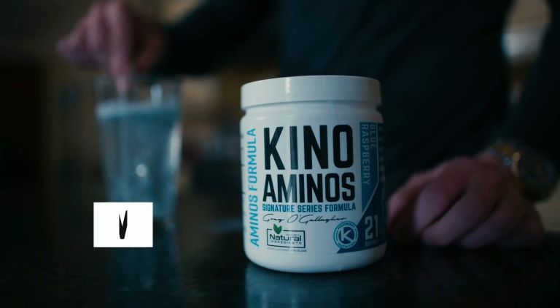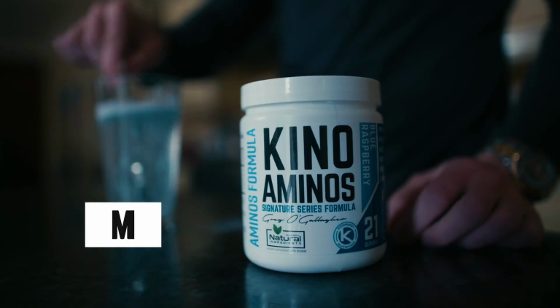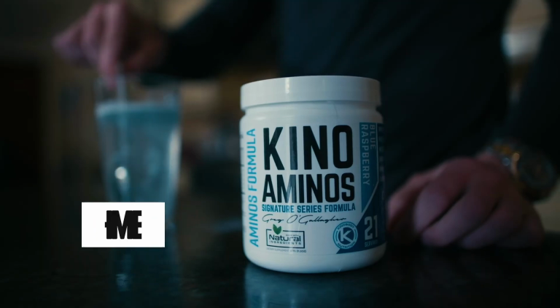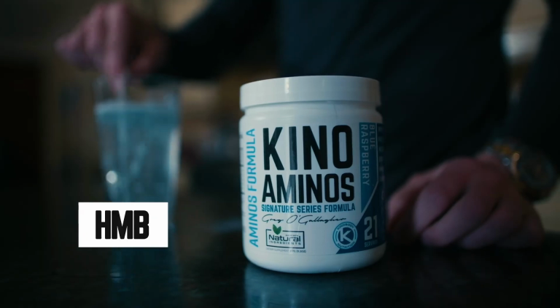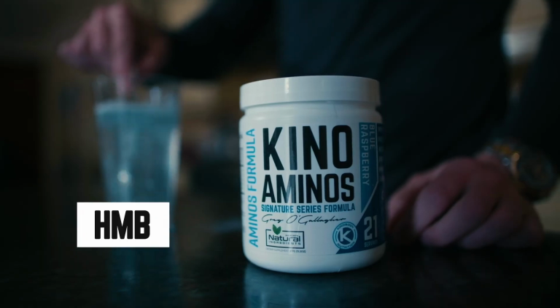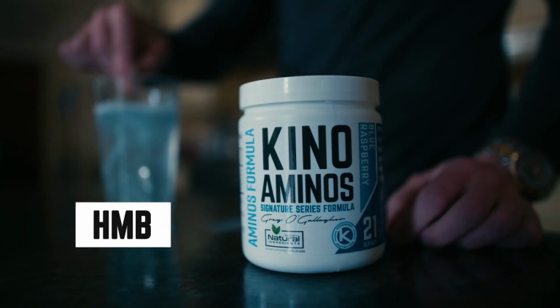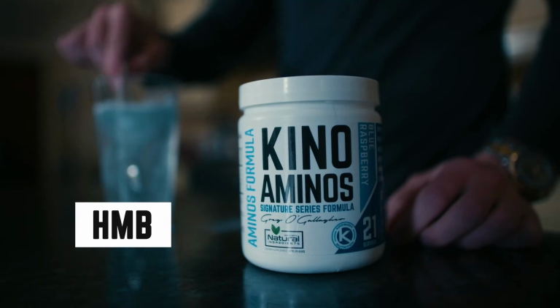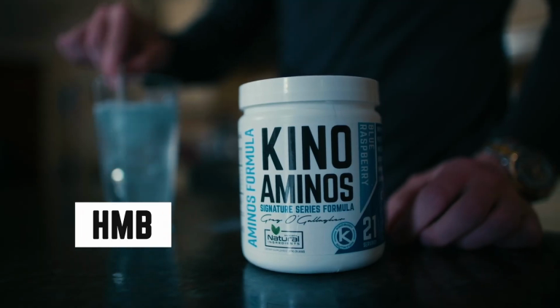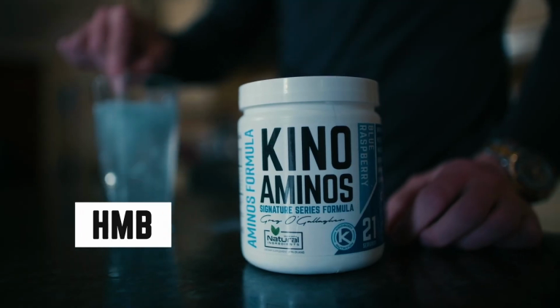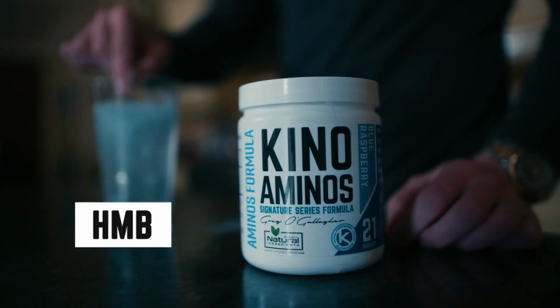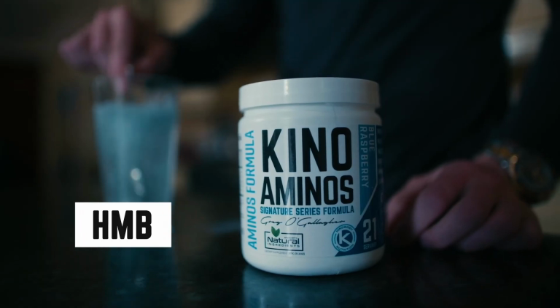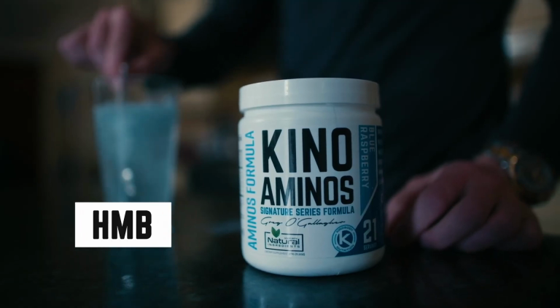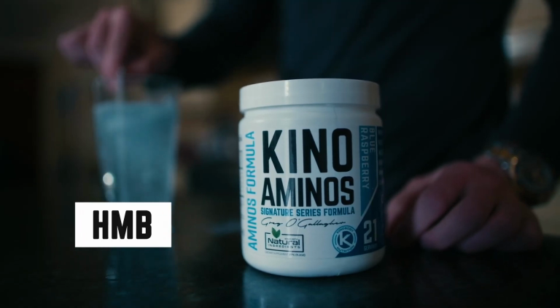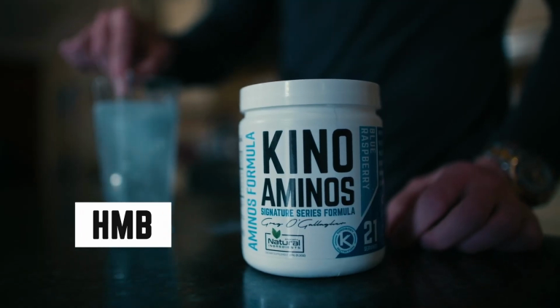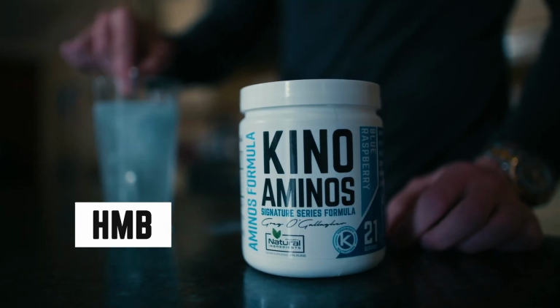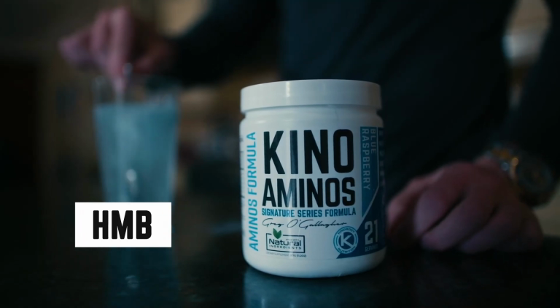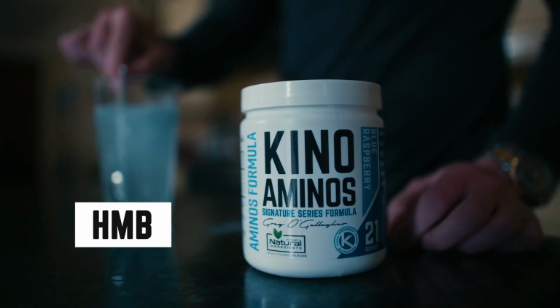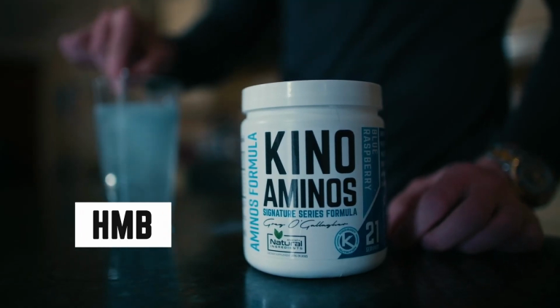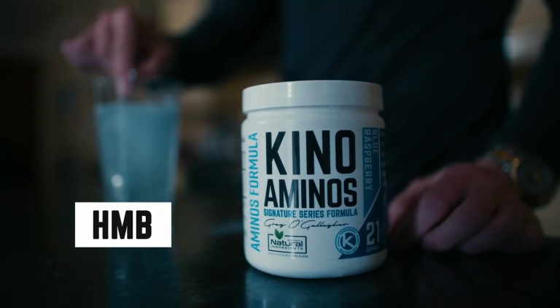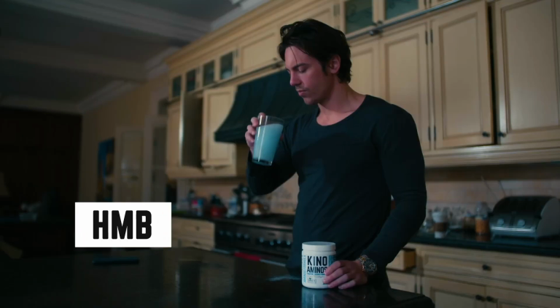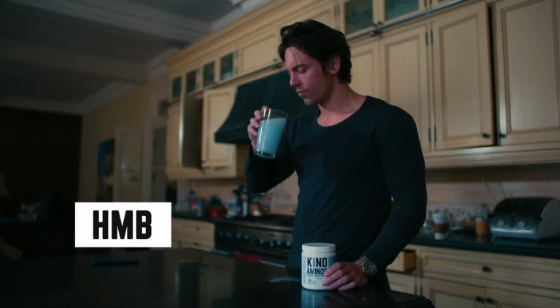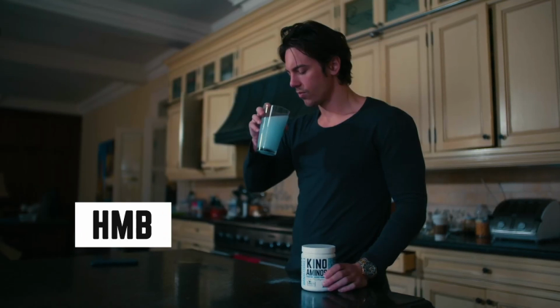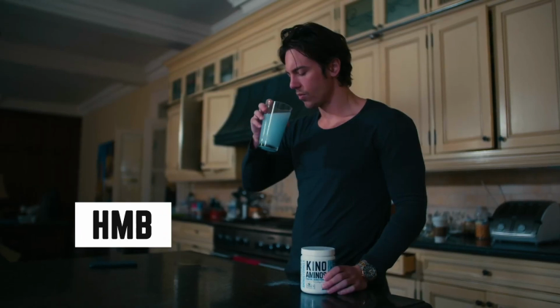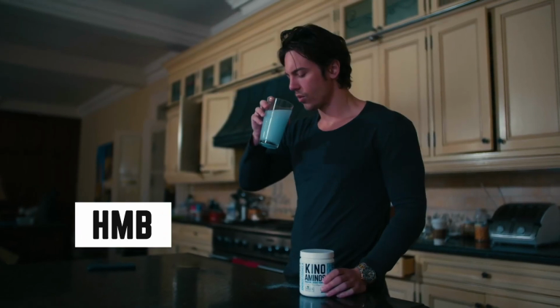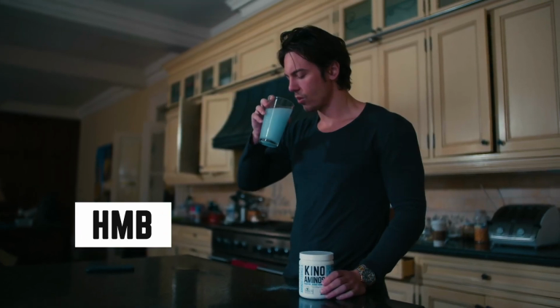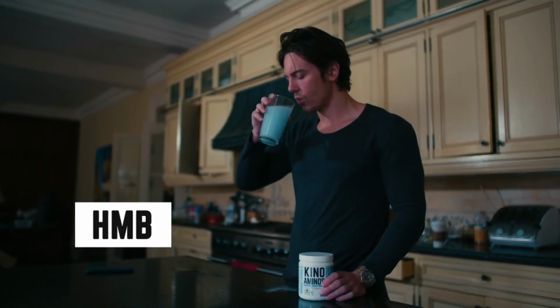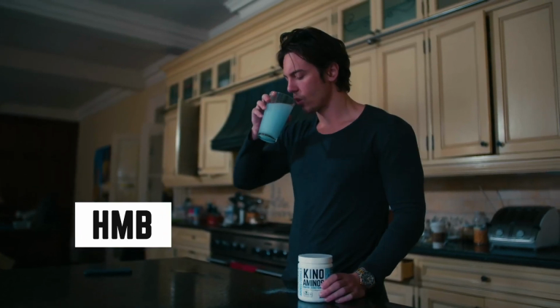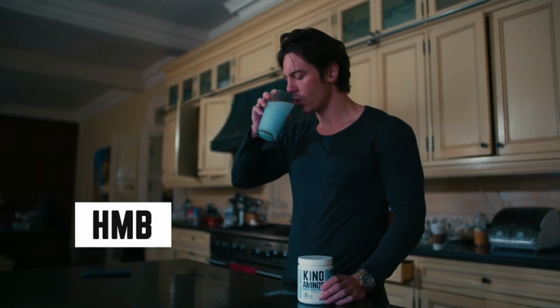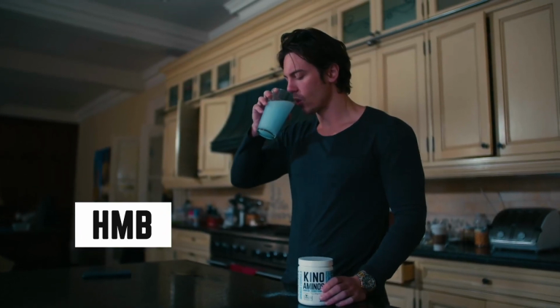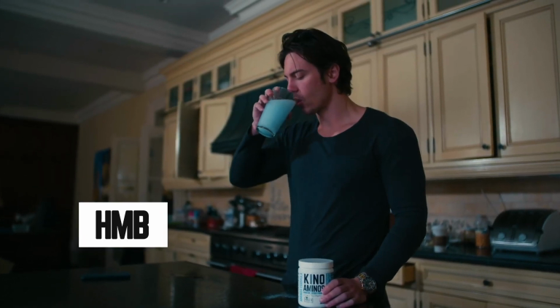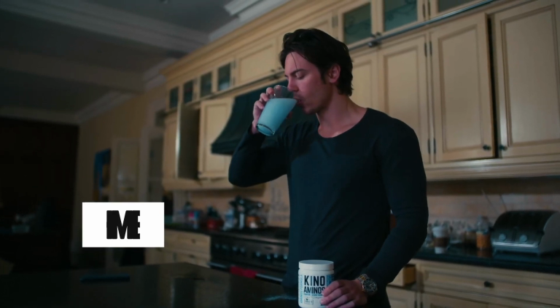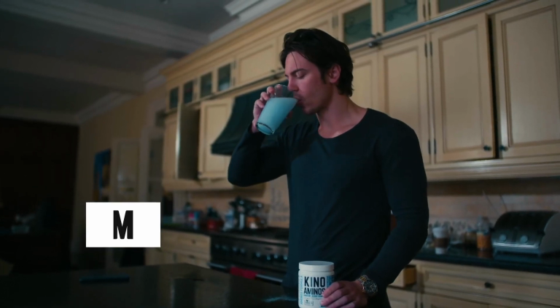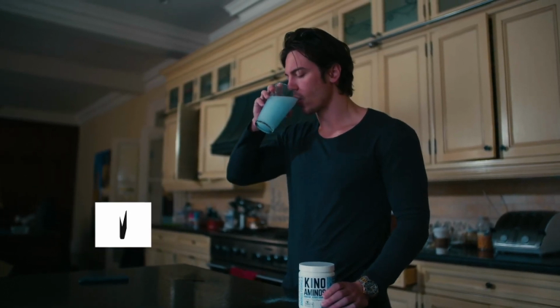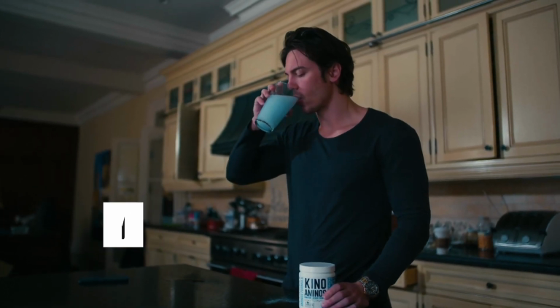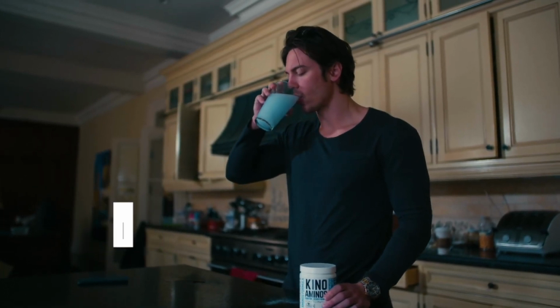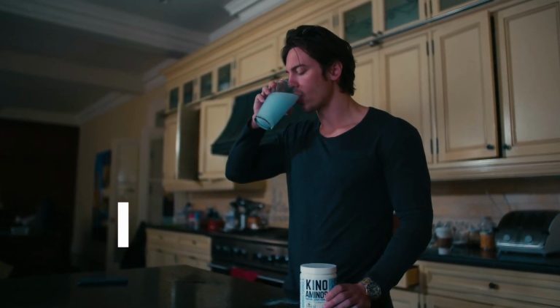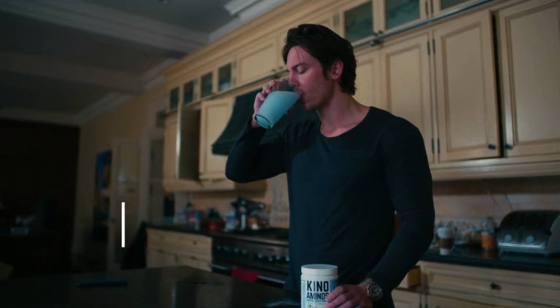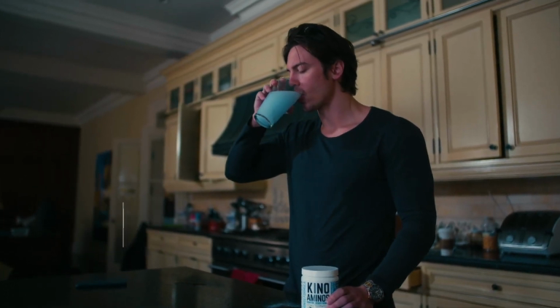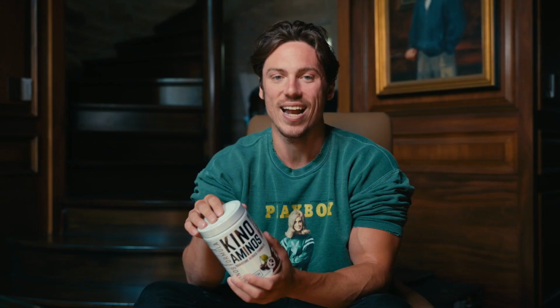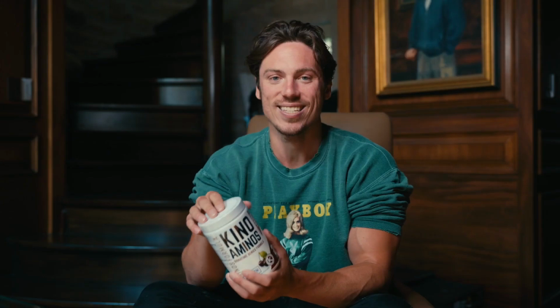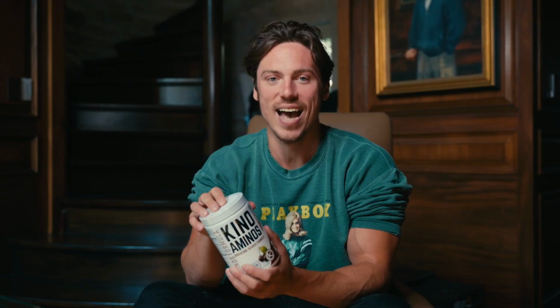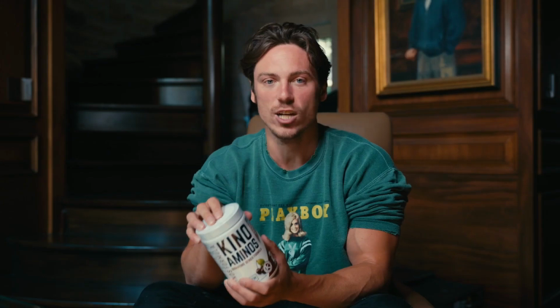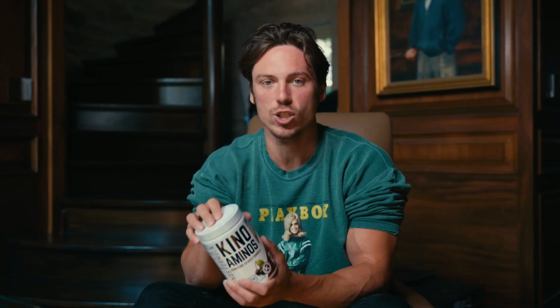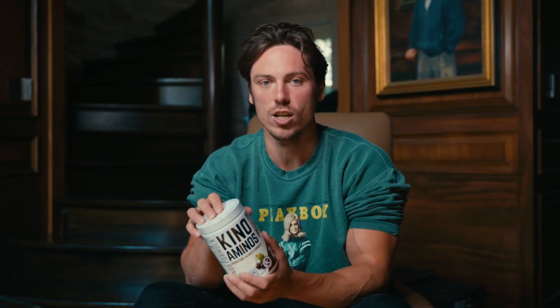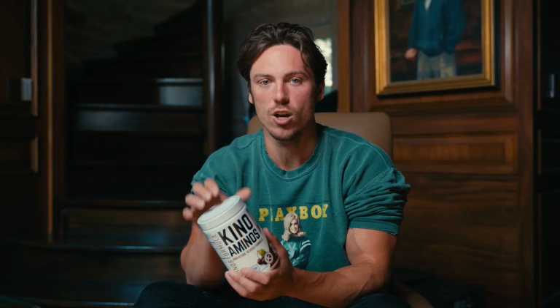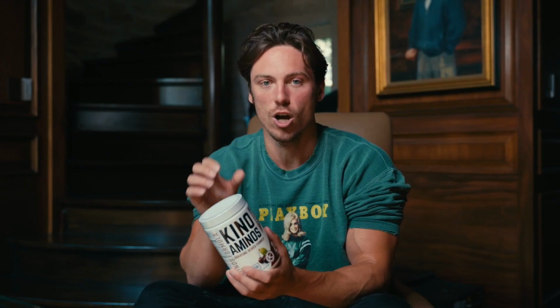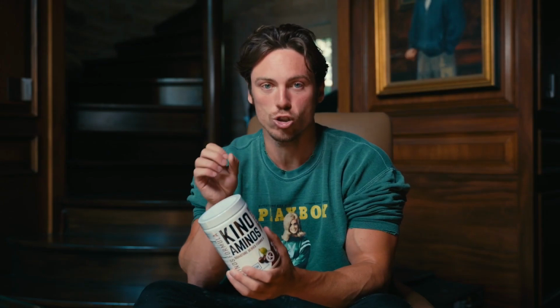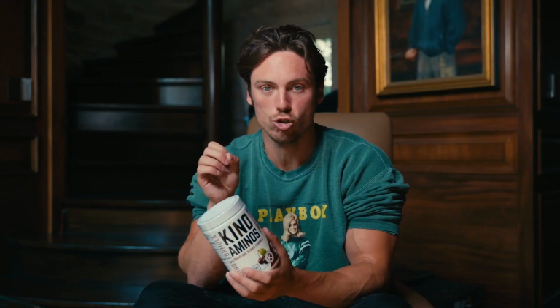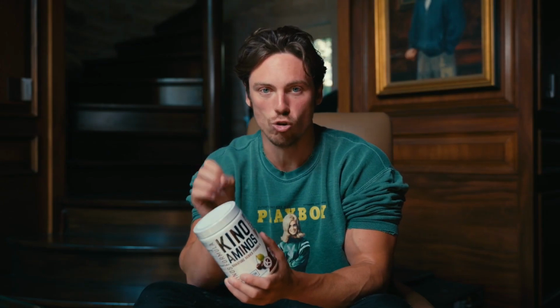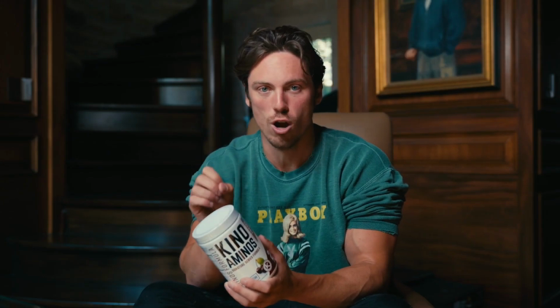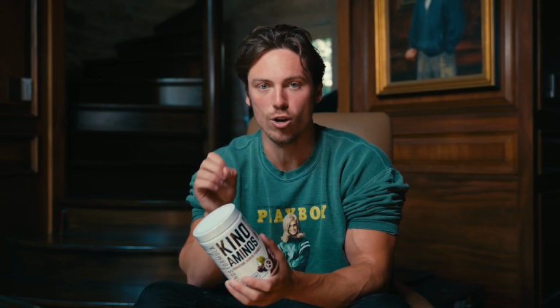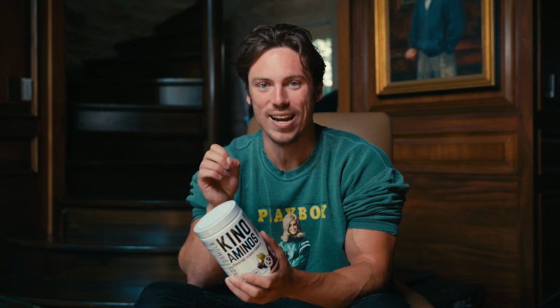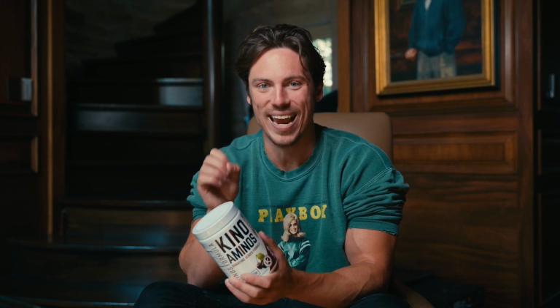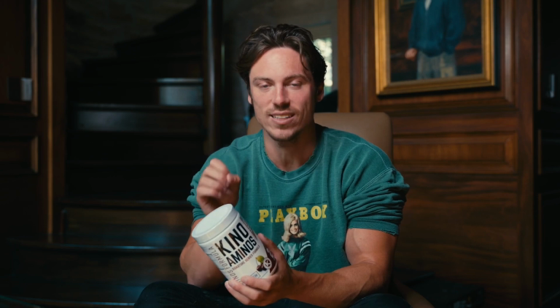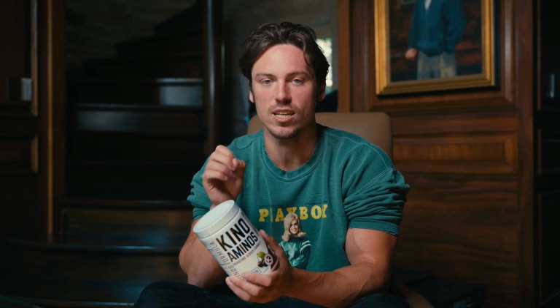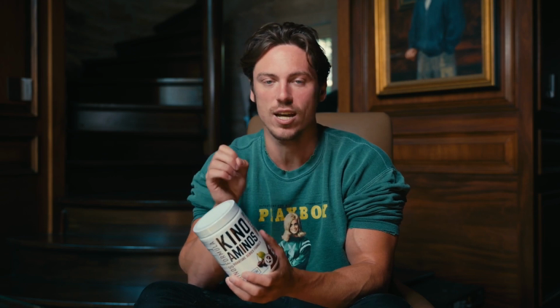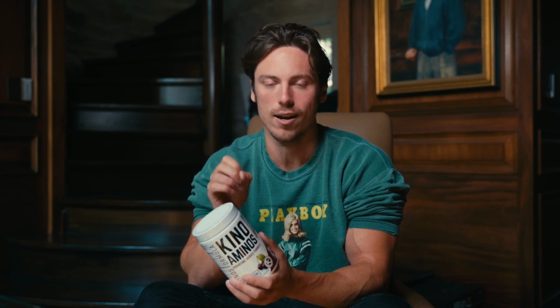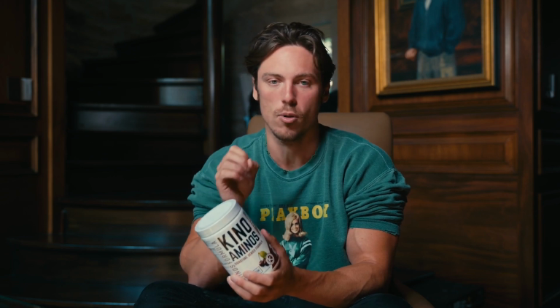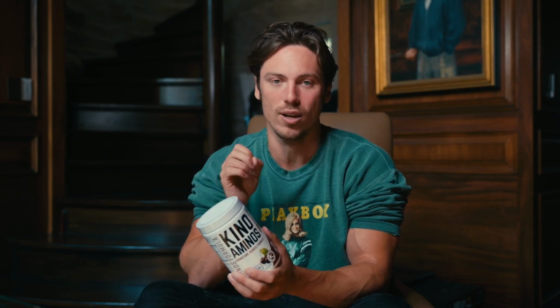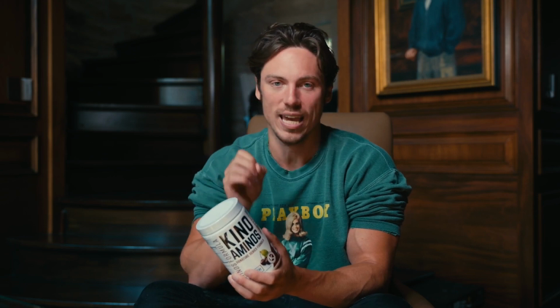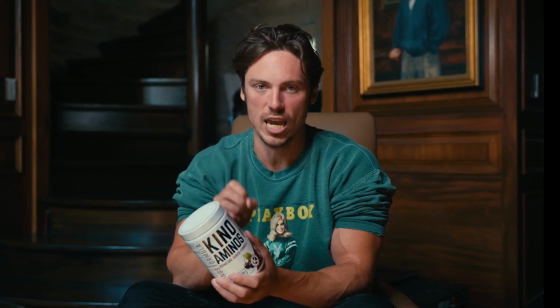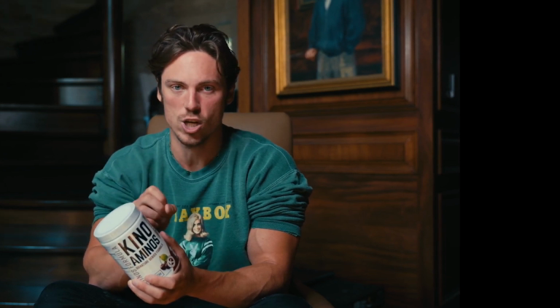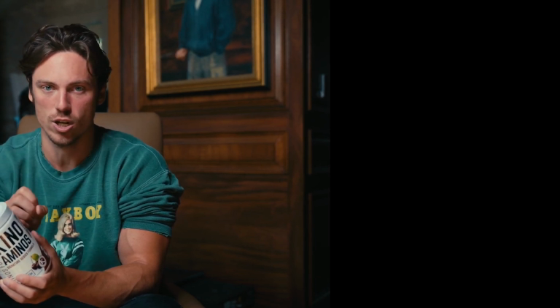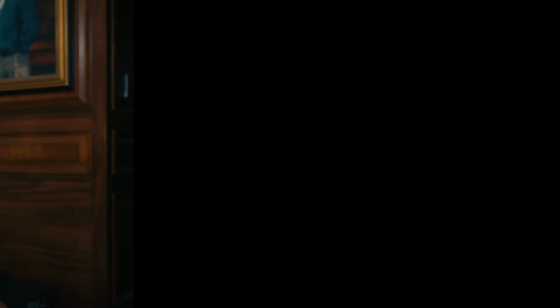HMB is a metabolite of leucine, and it's actually a stronger anti-catabolic agent.